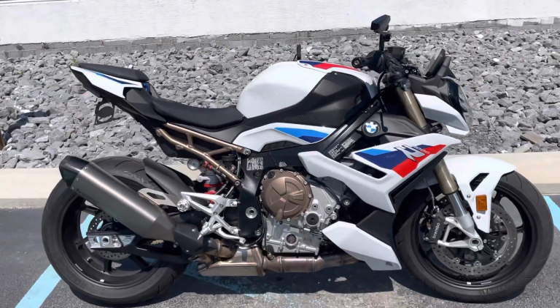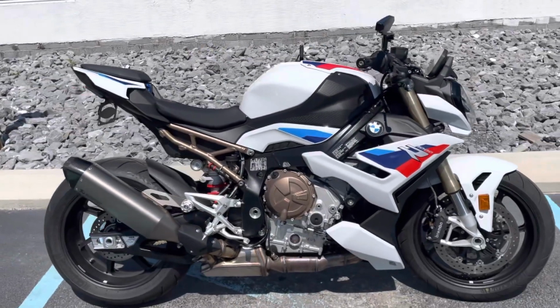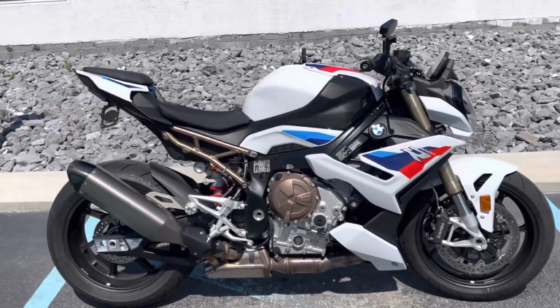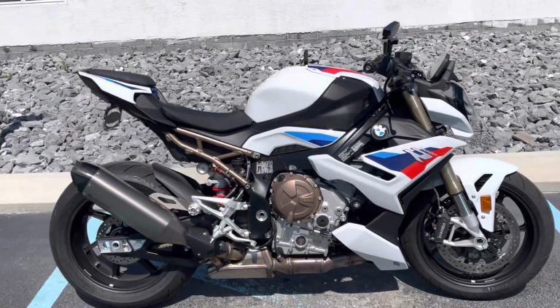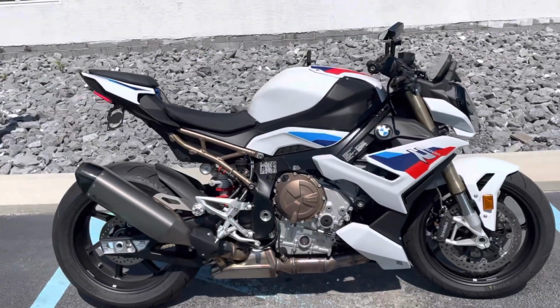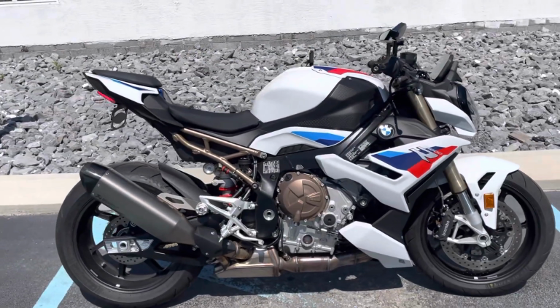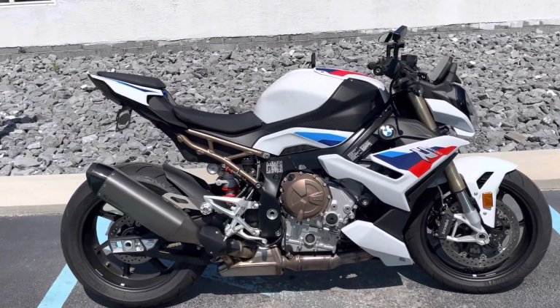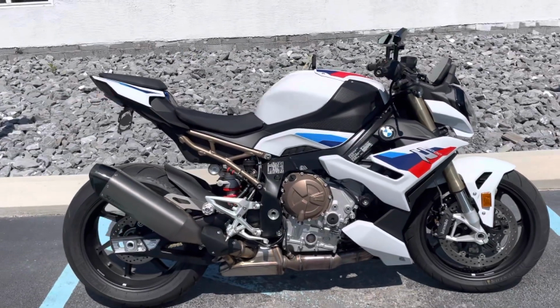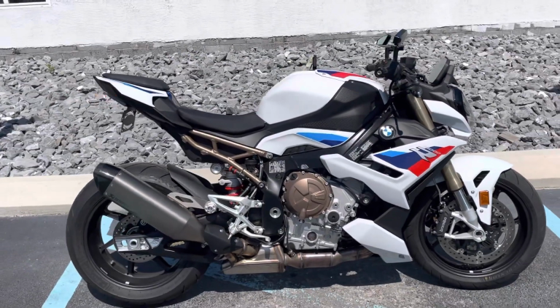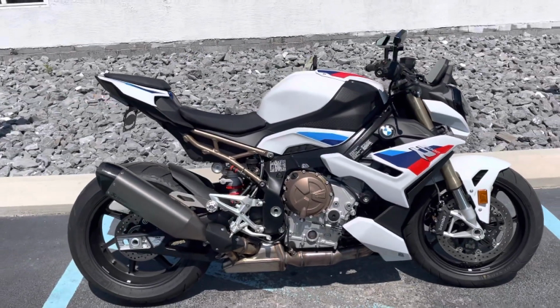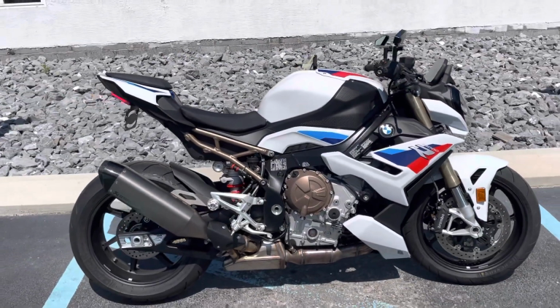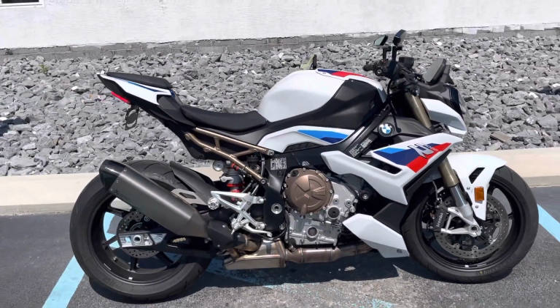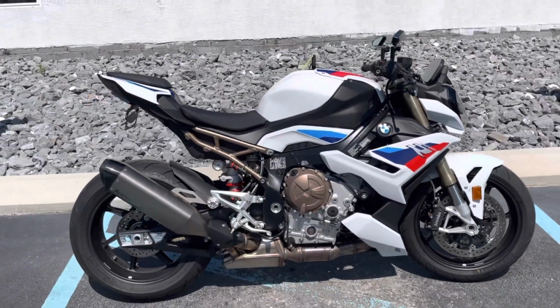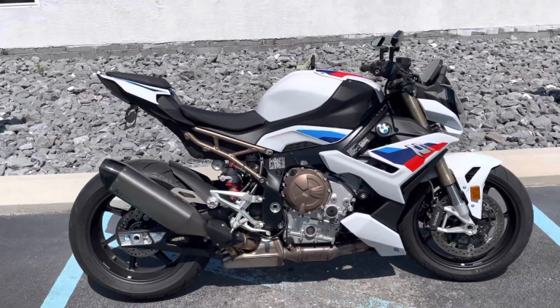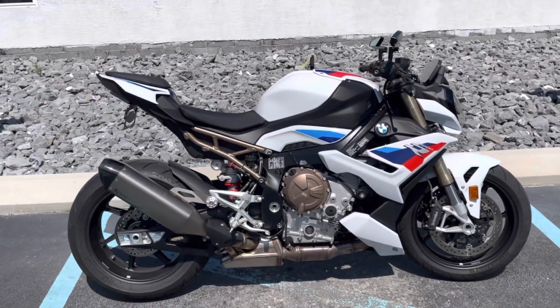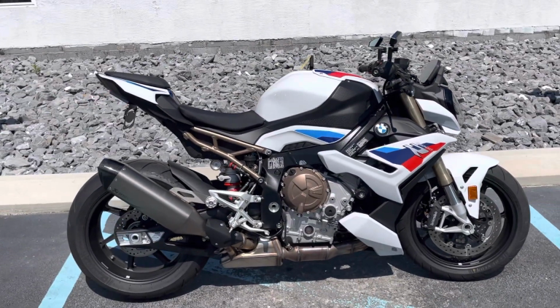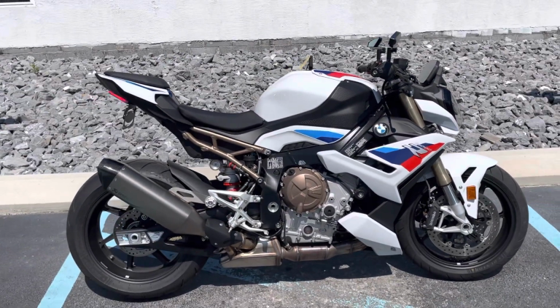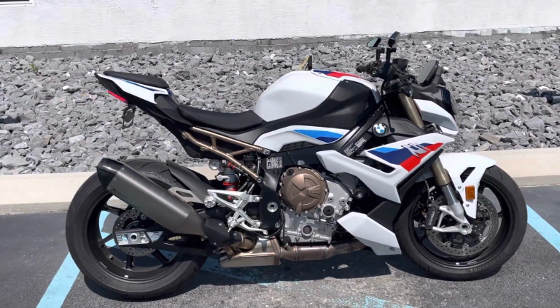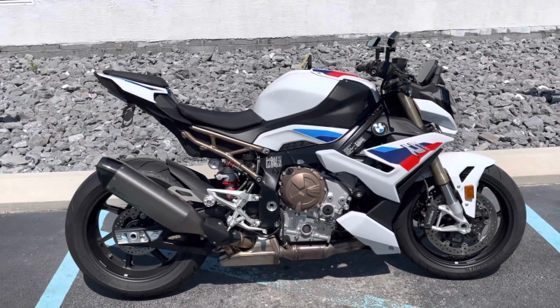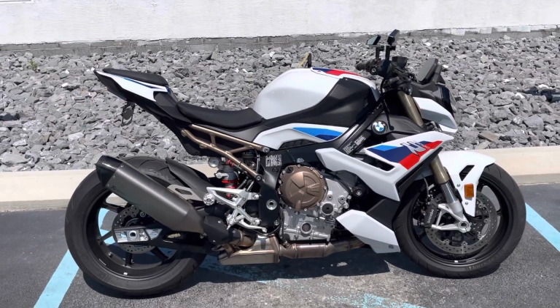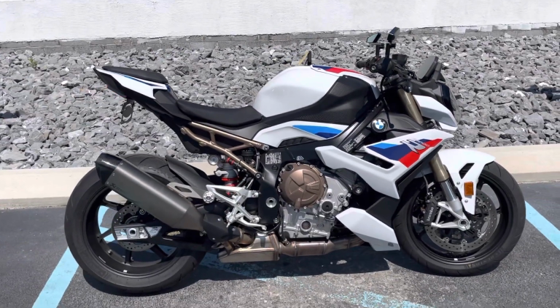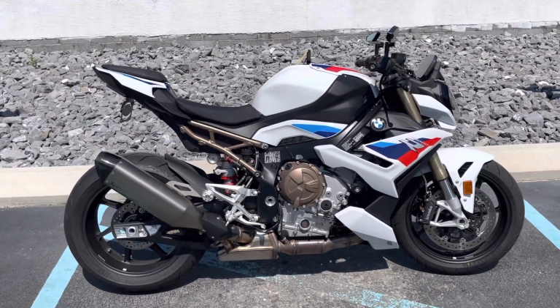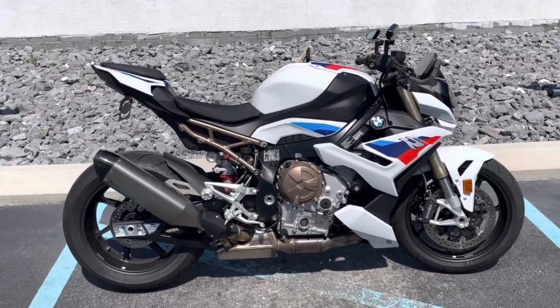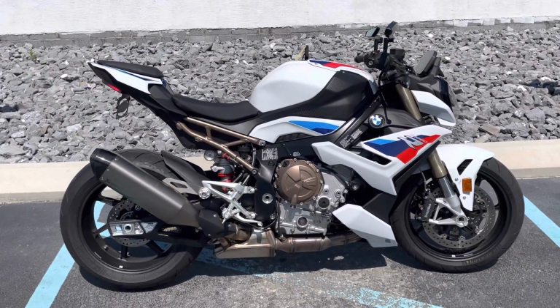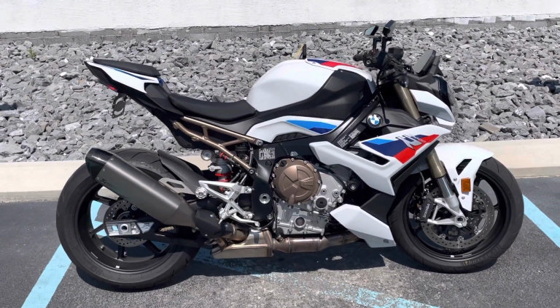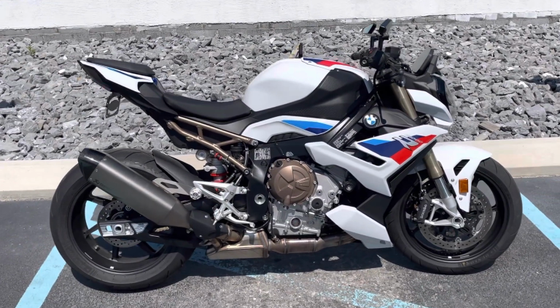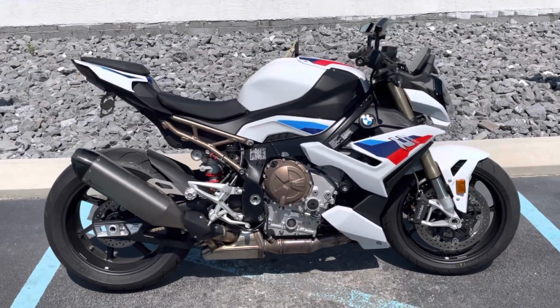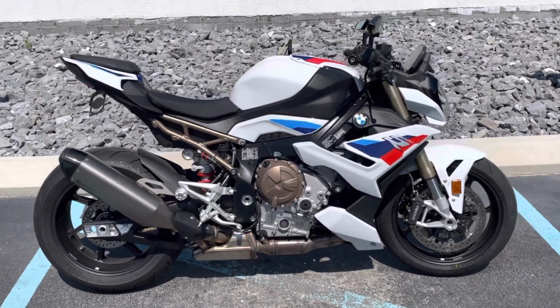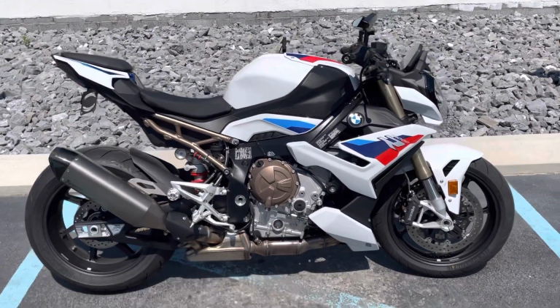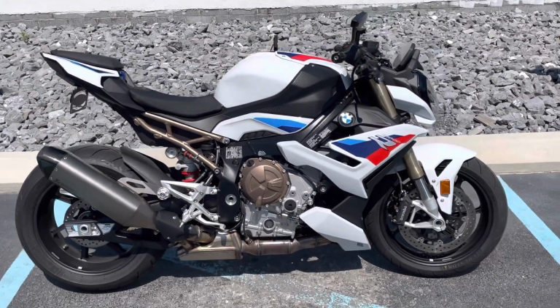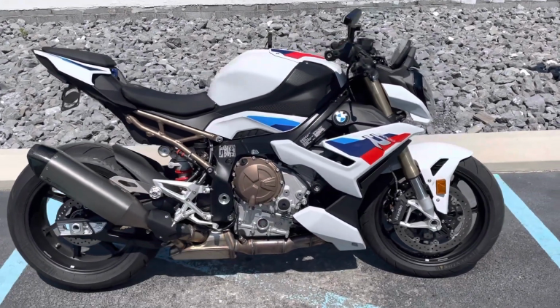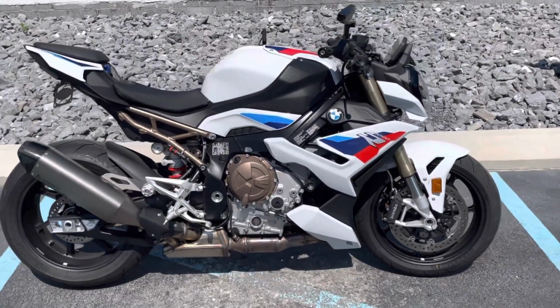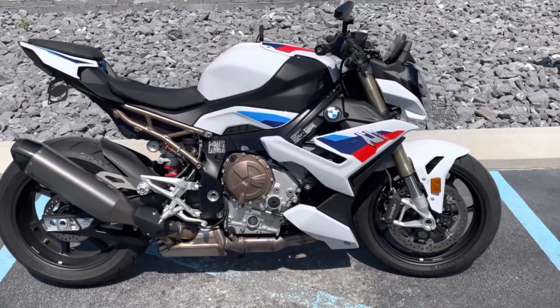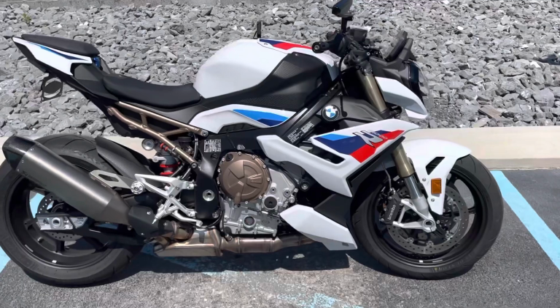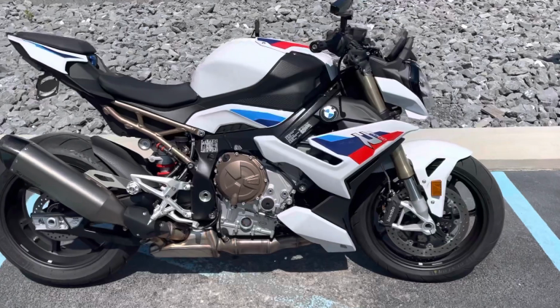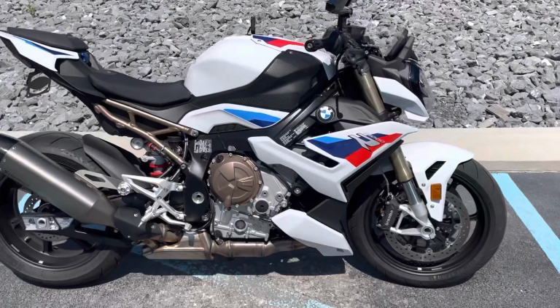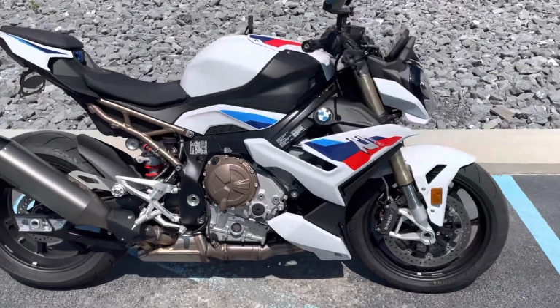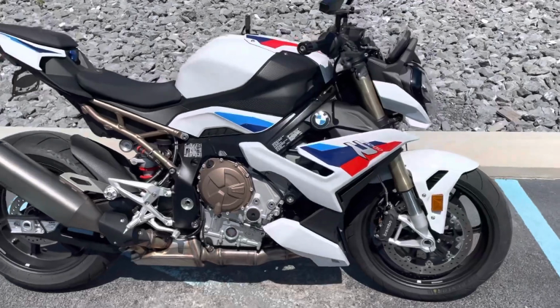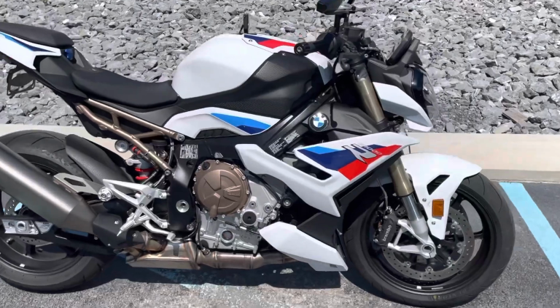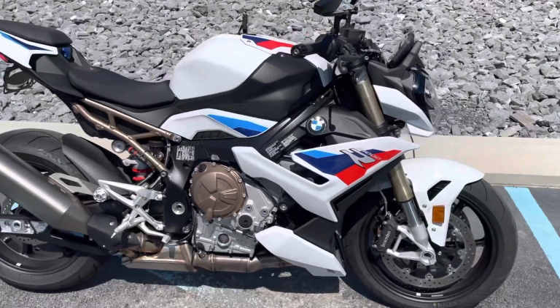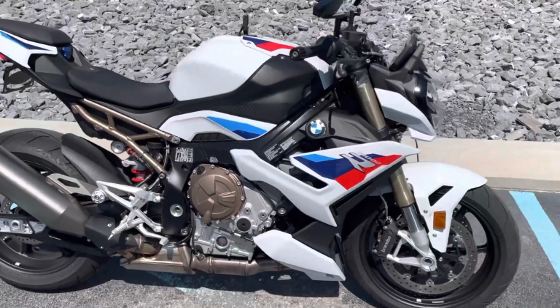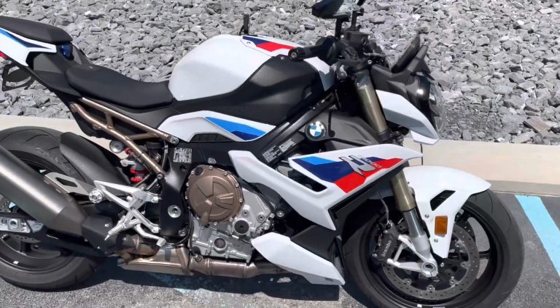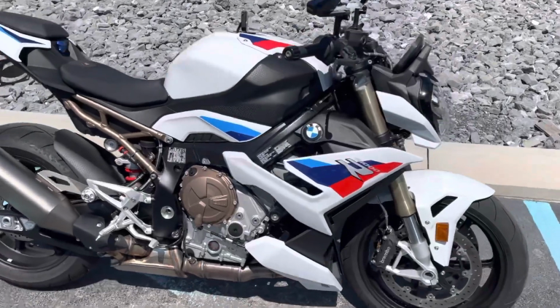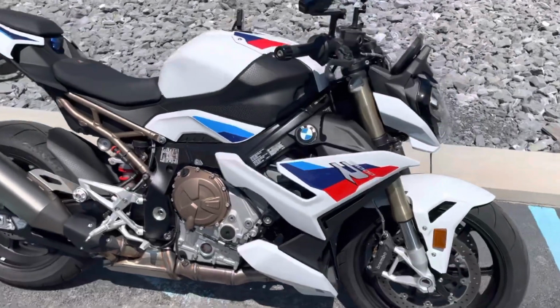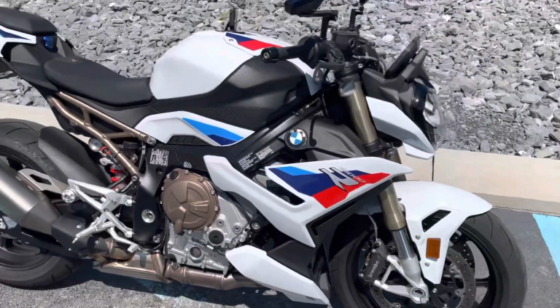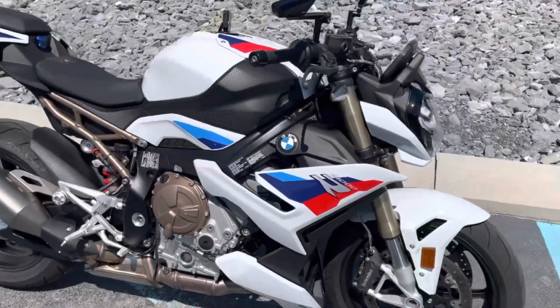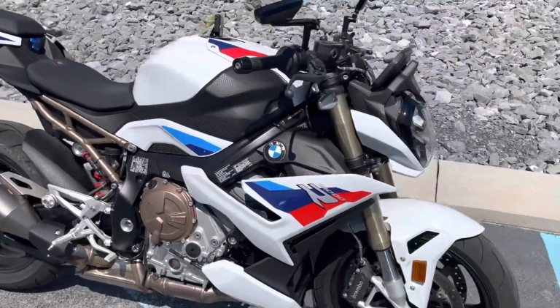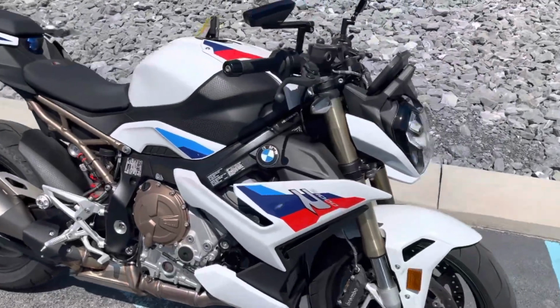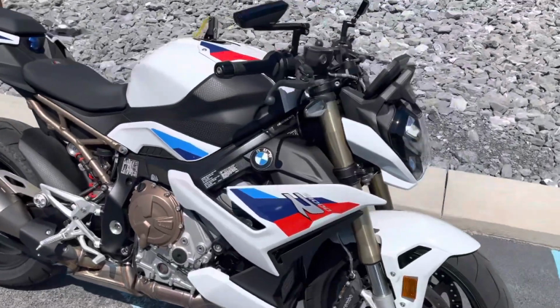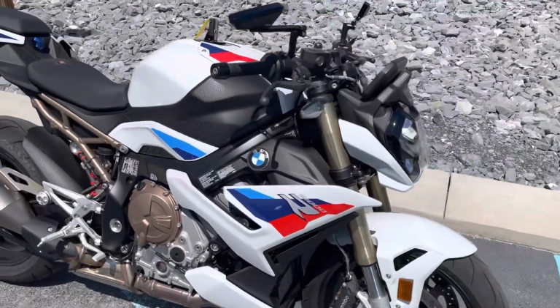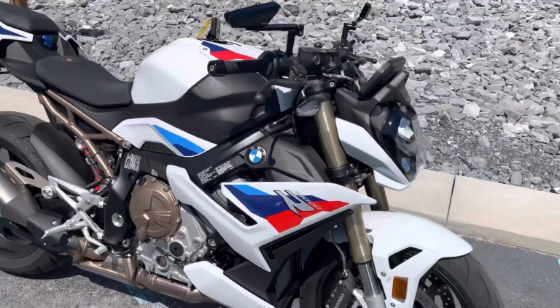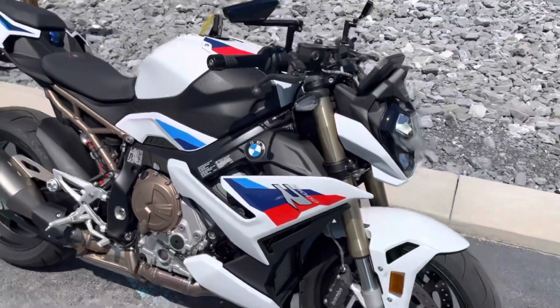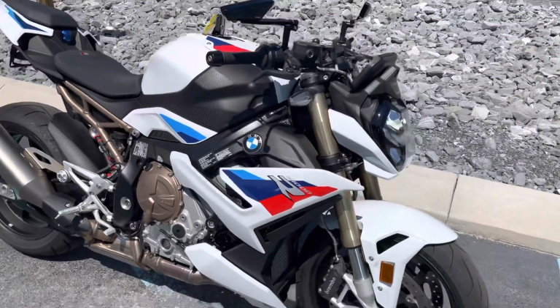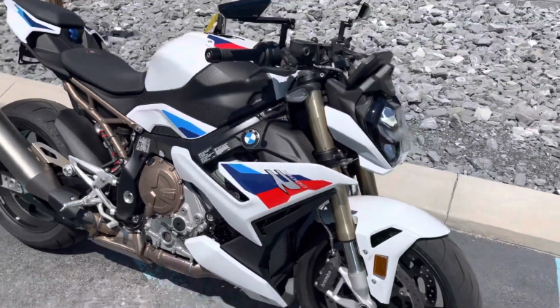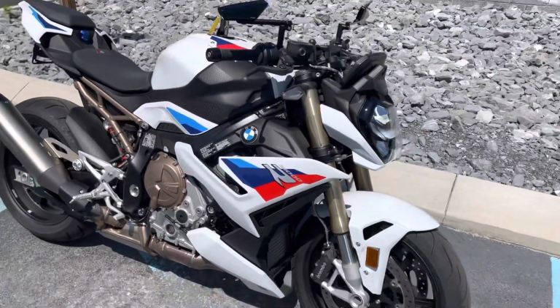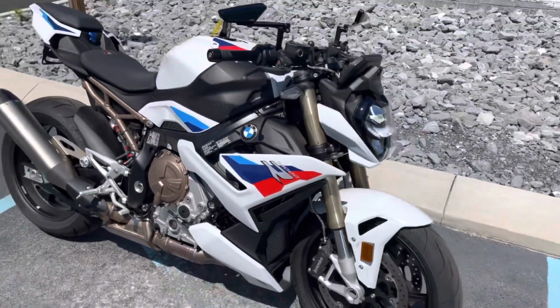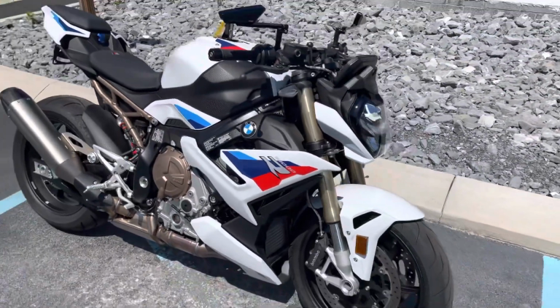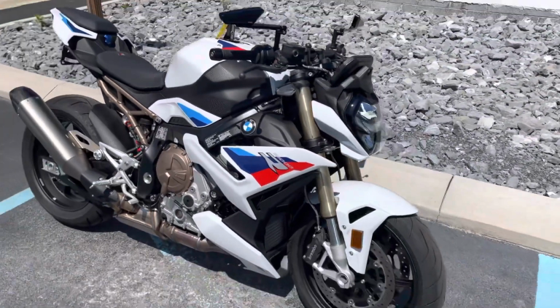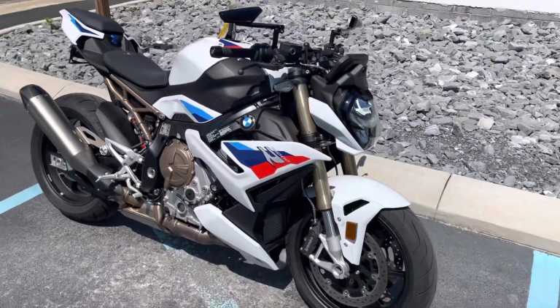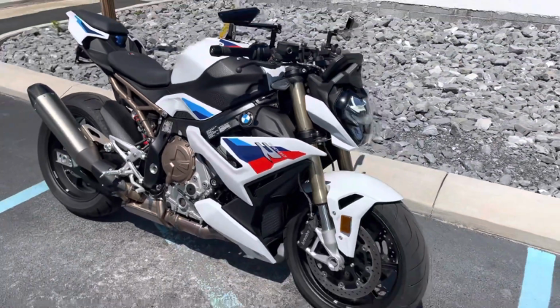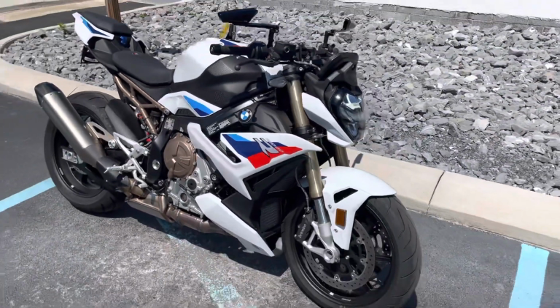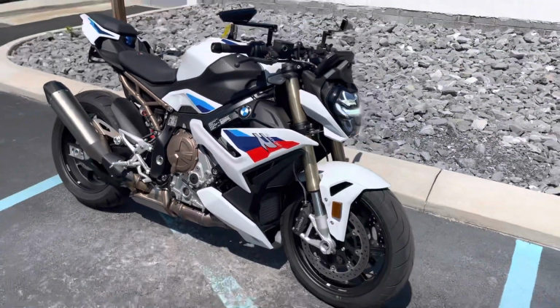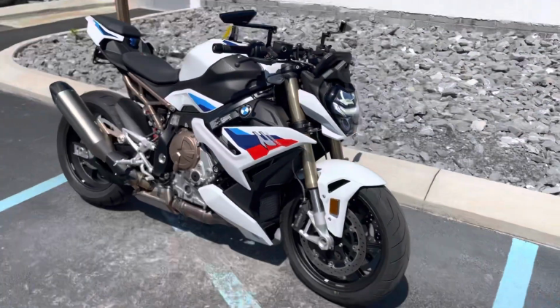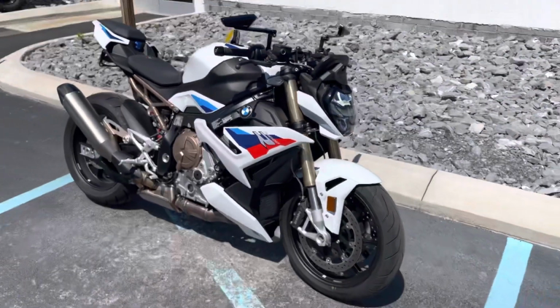Give us a call today or email info at KisselMotosports.com for more information or to schedule your test drive. Thank you.